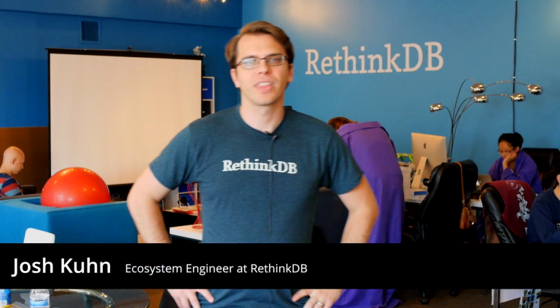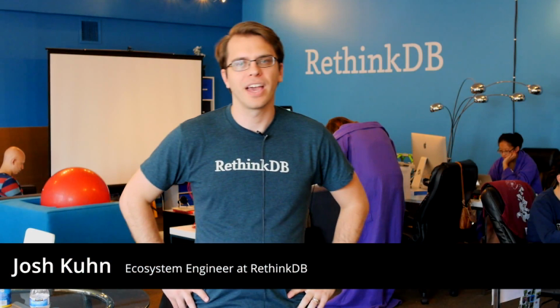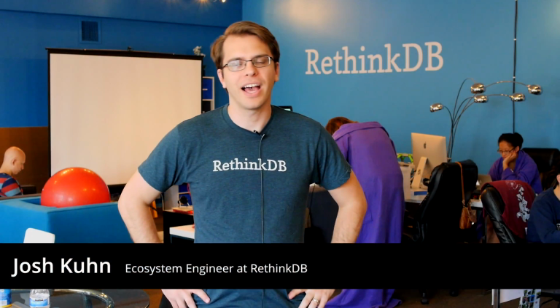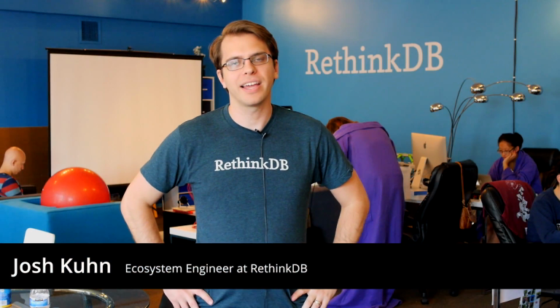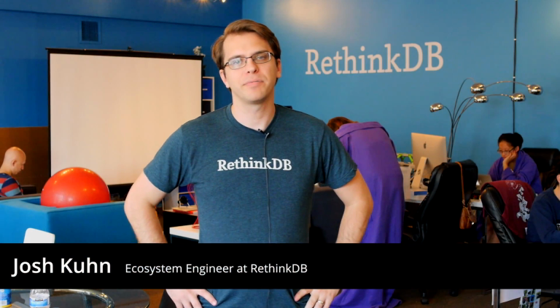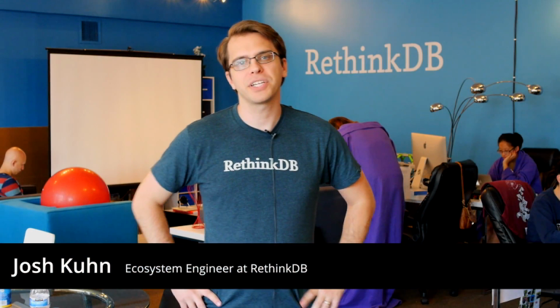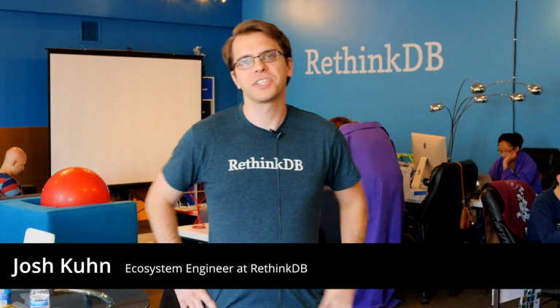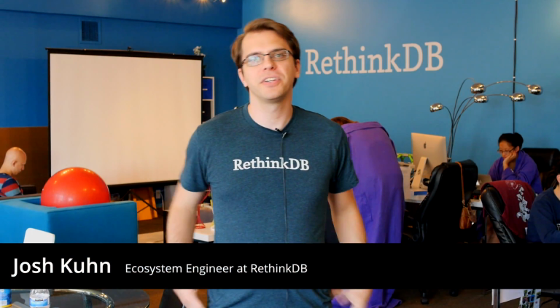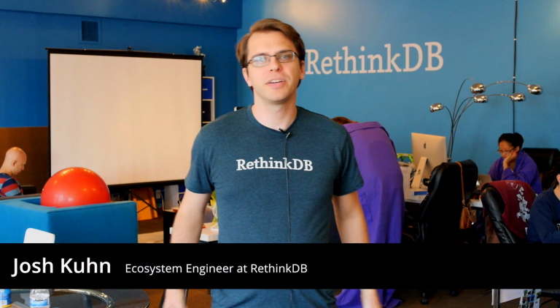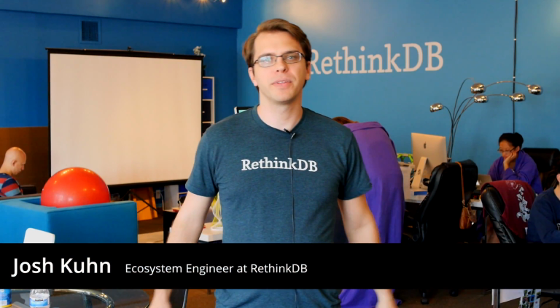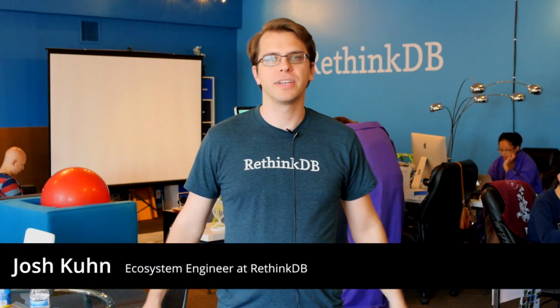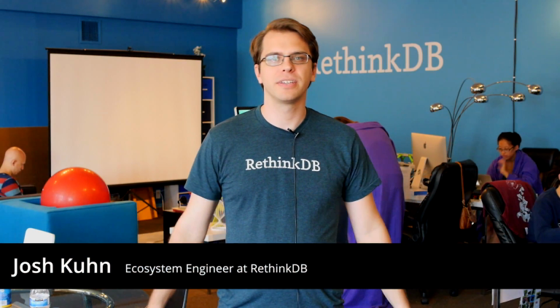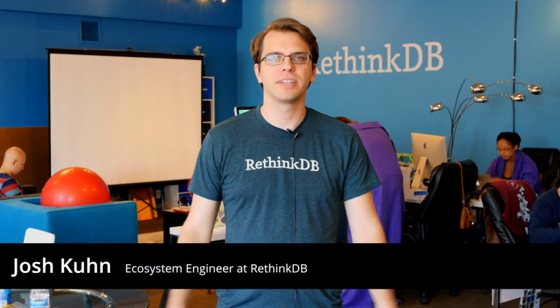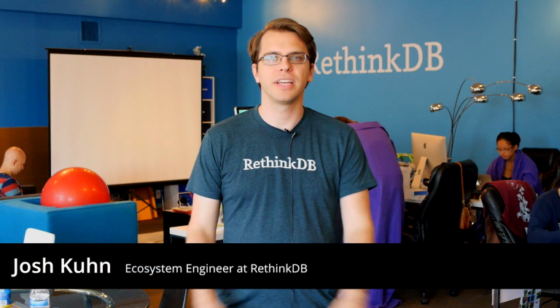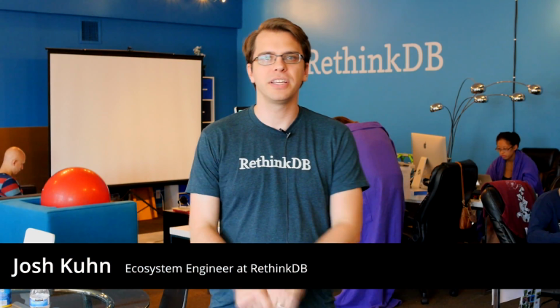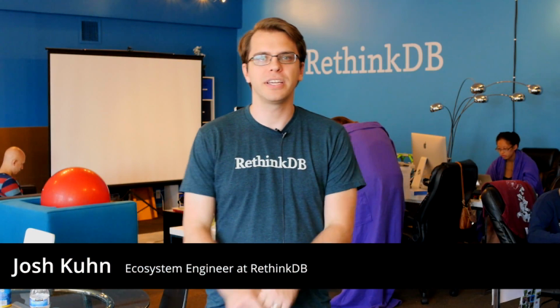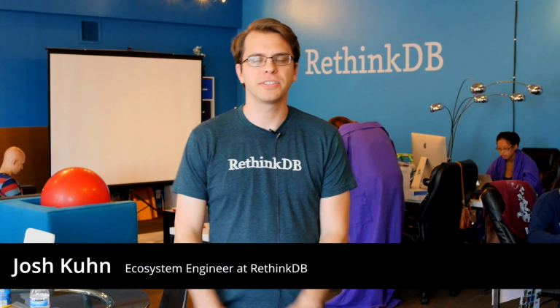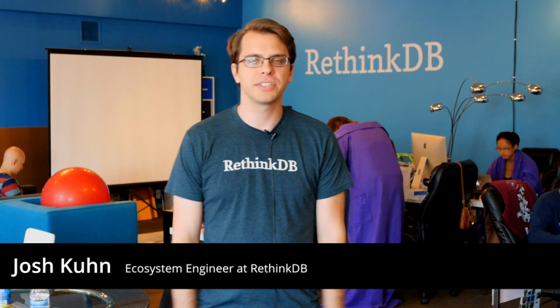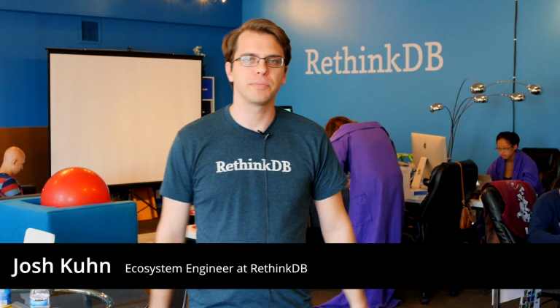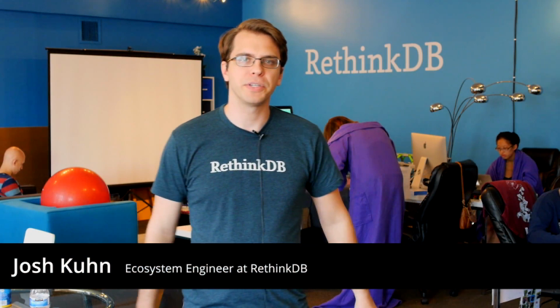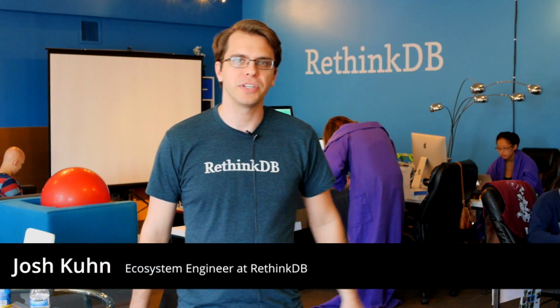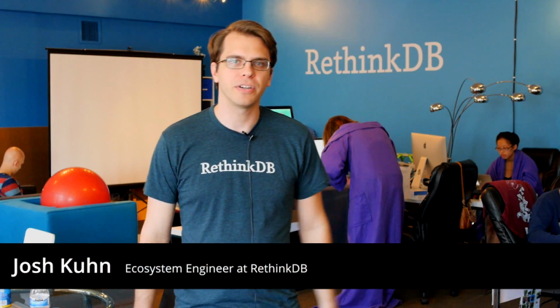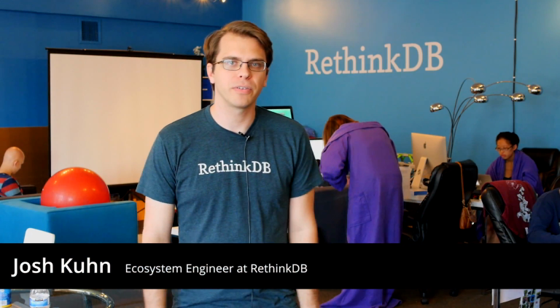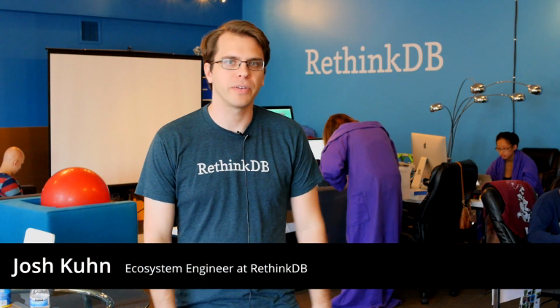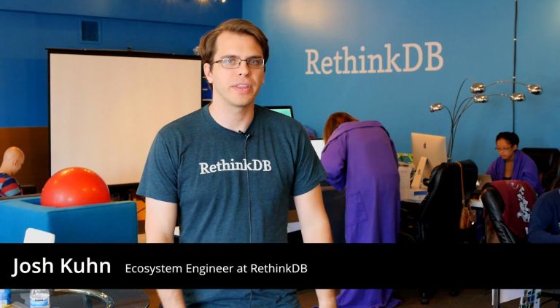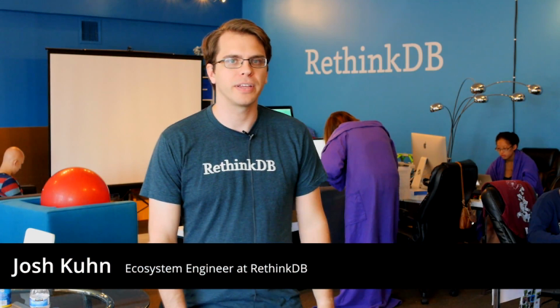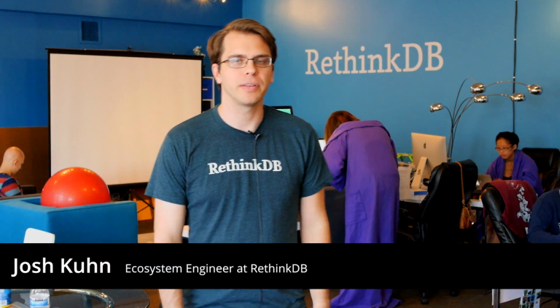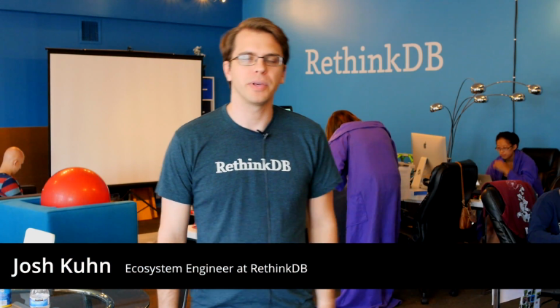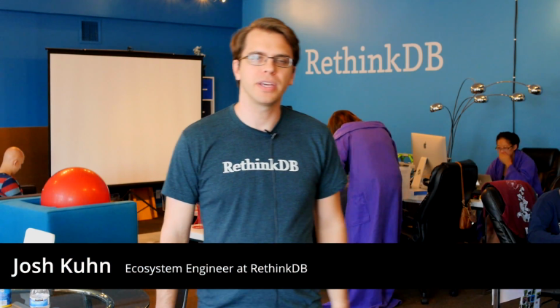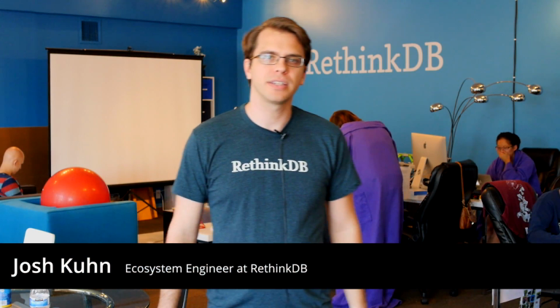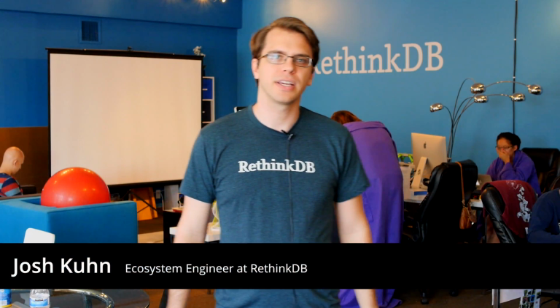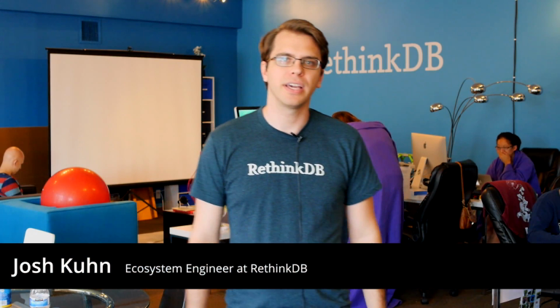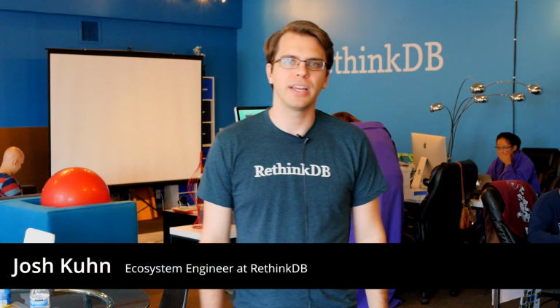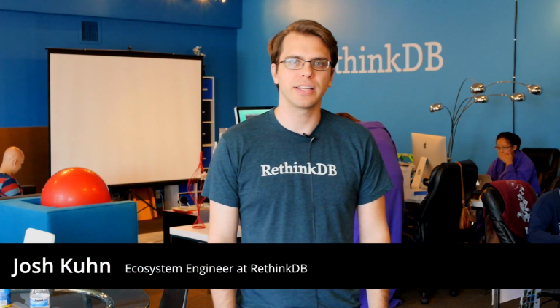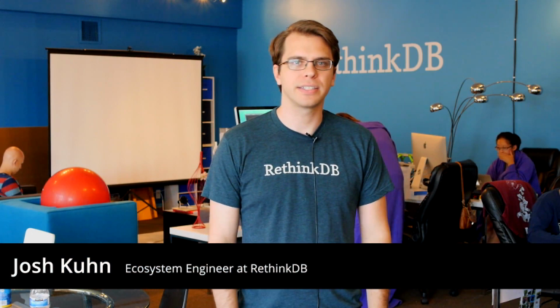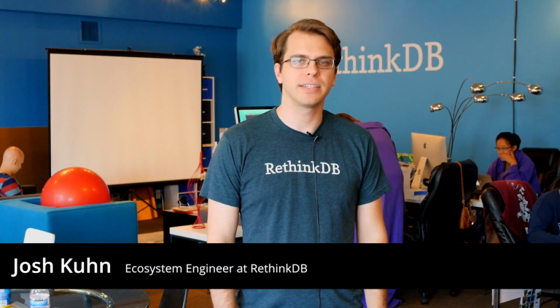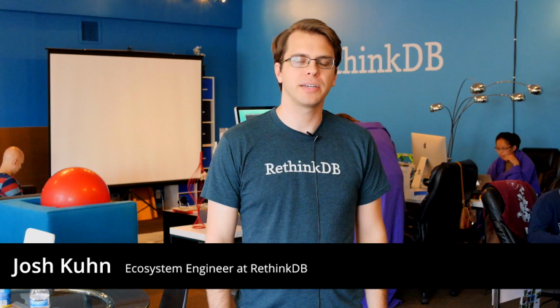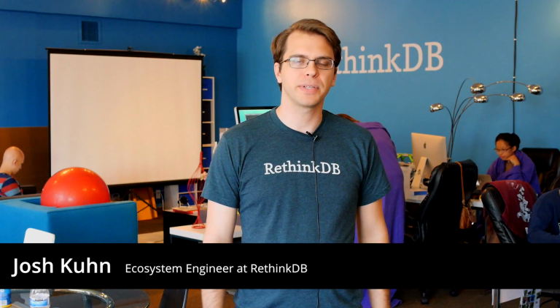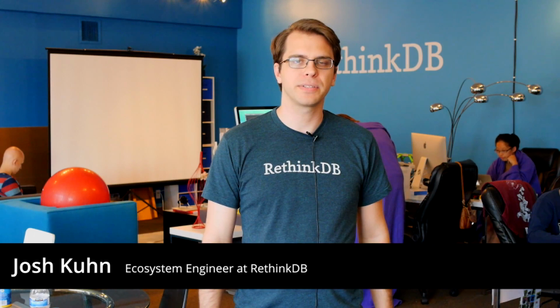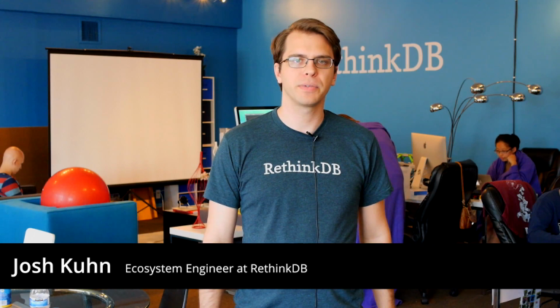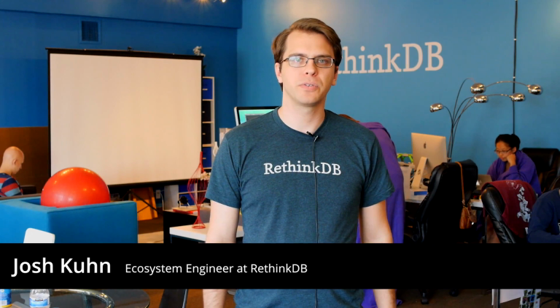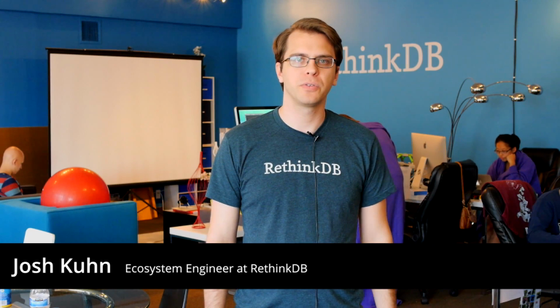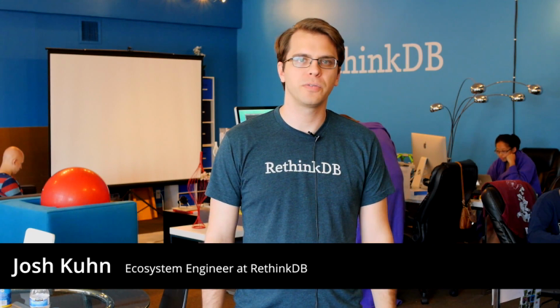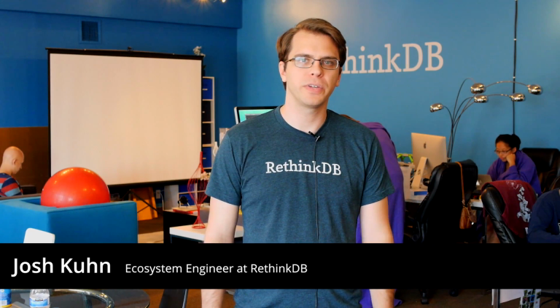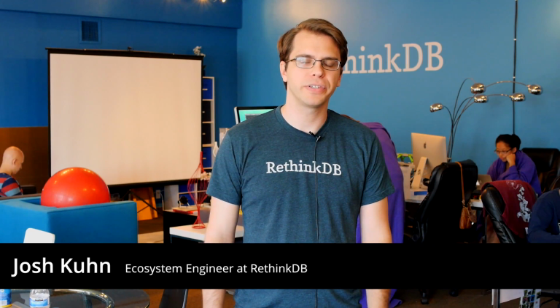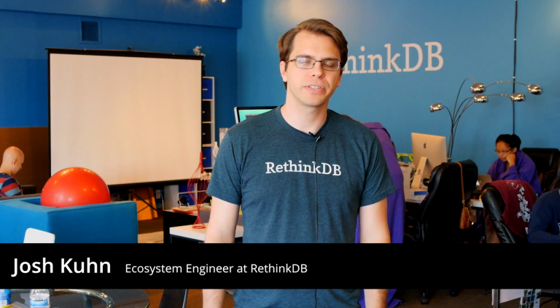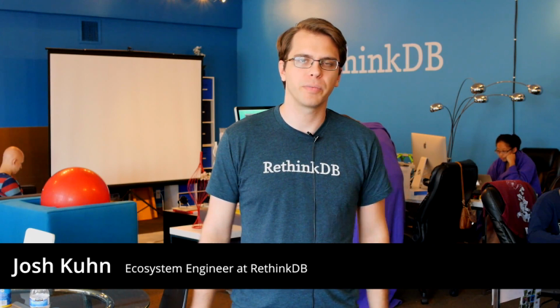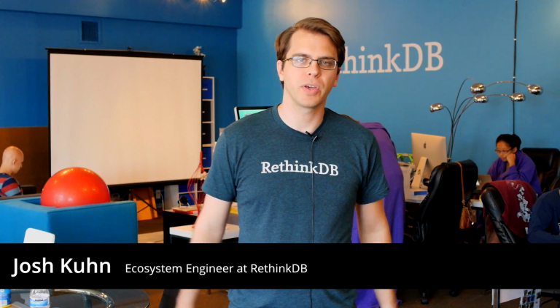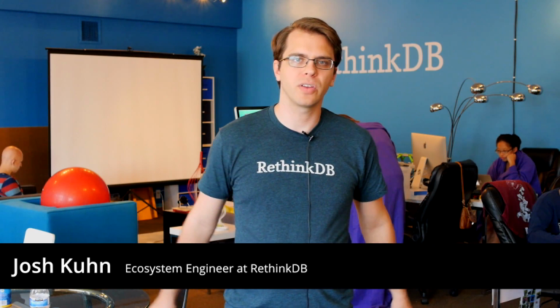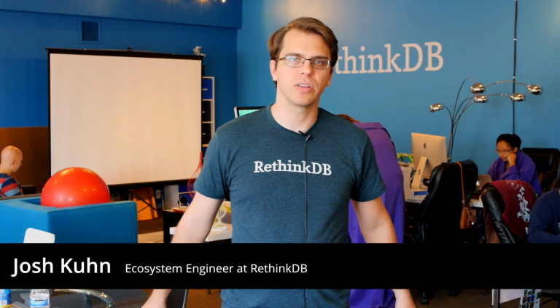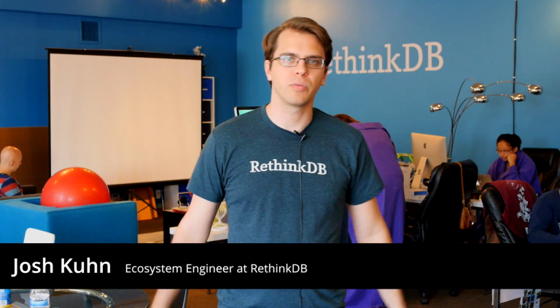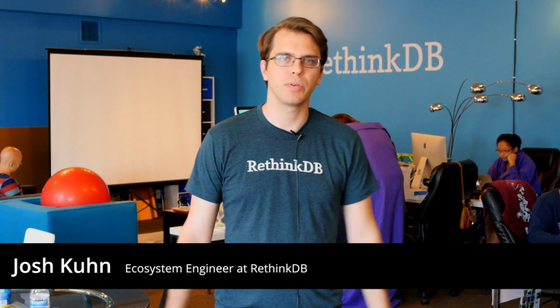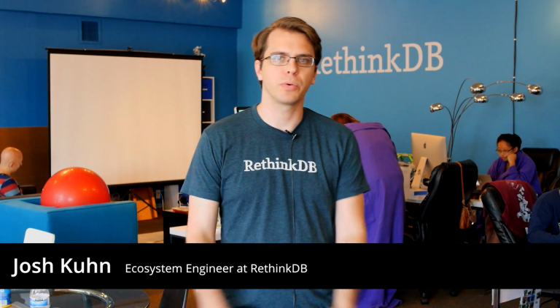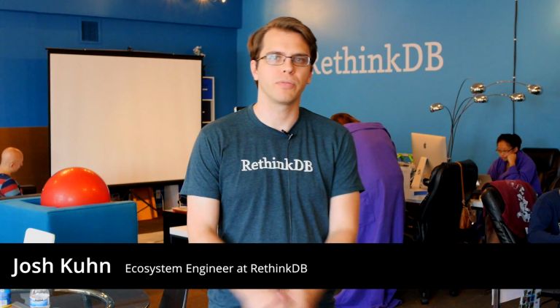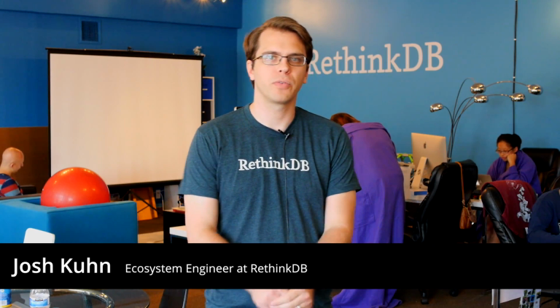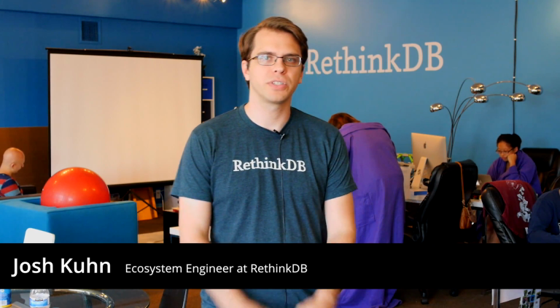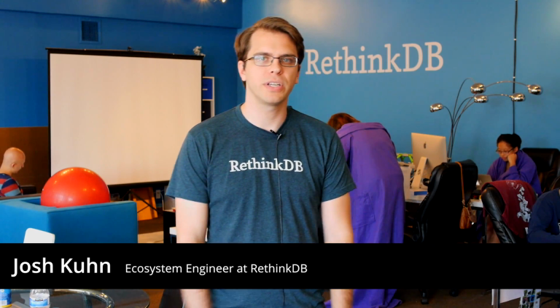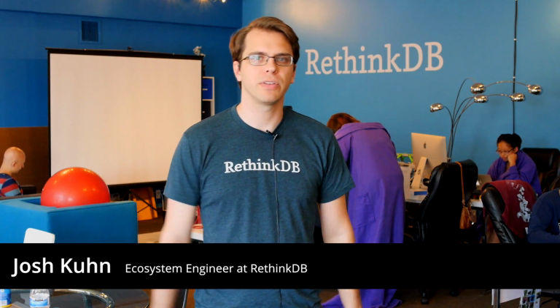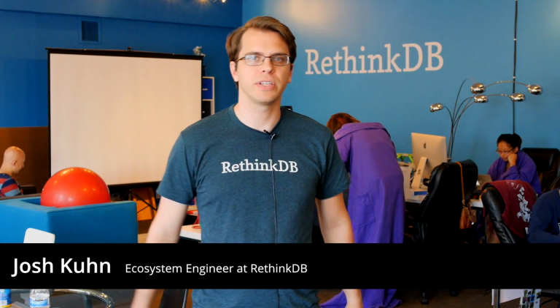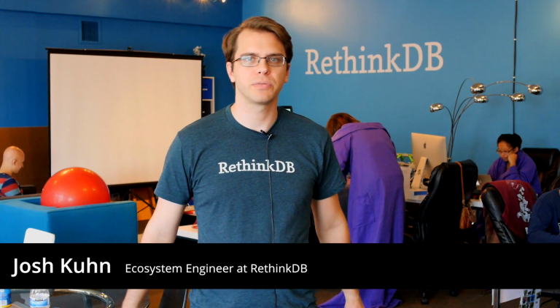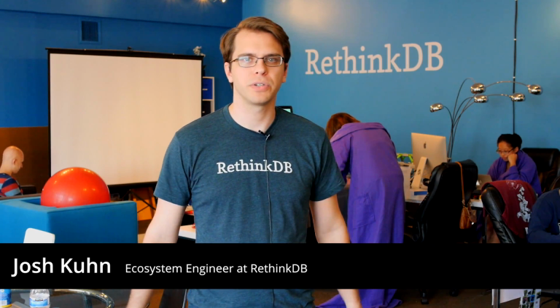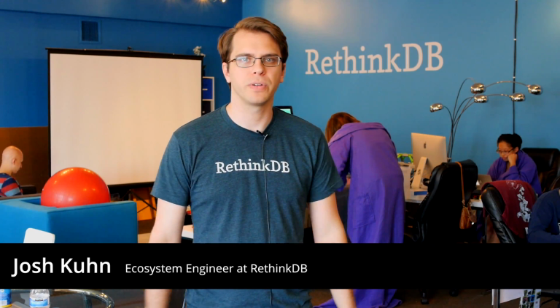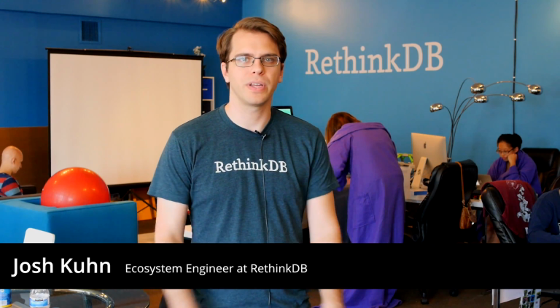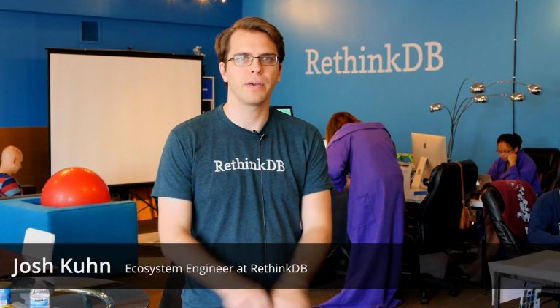Hi, I'm Josh Kuhn. I'm the Ecosystem Engineer for RethinkDB, and I'd like to tell you about some of the cool new features coming out in the 1.14 release we're doing today.